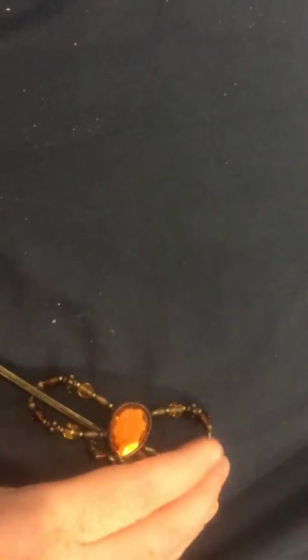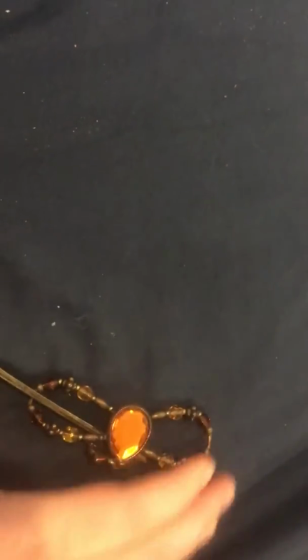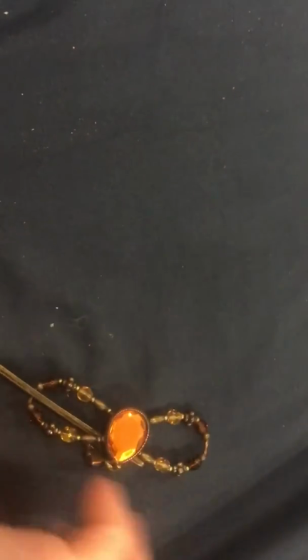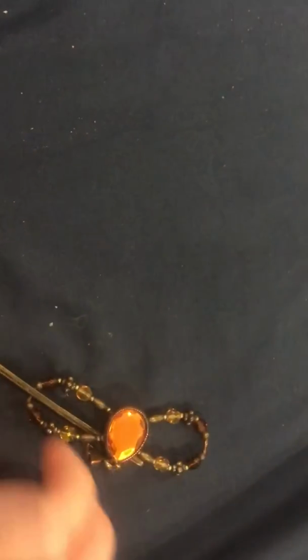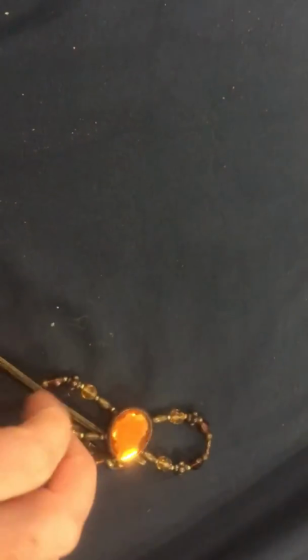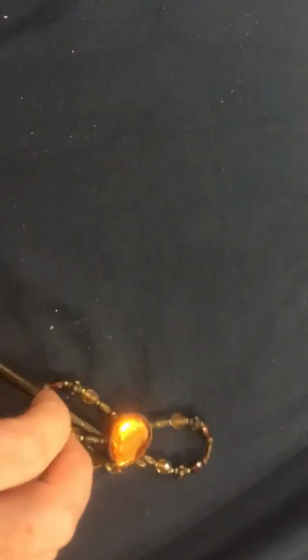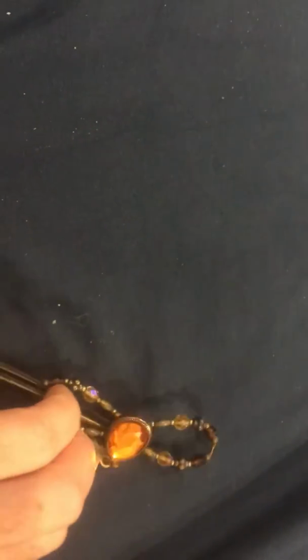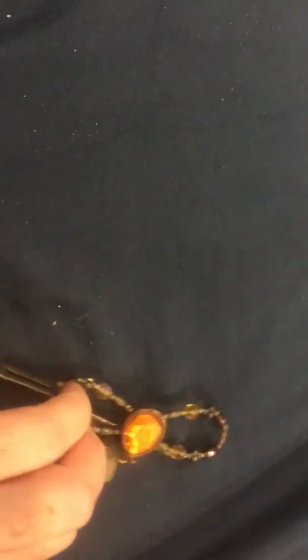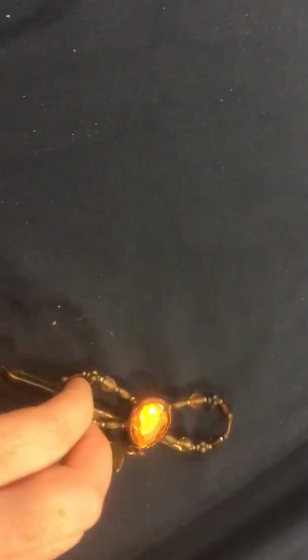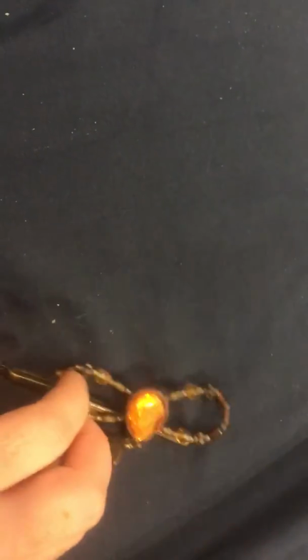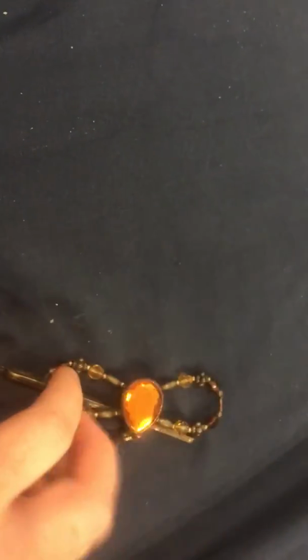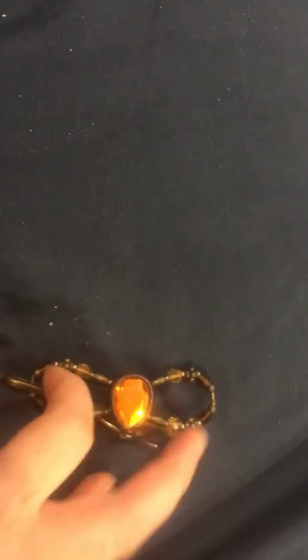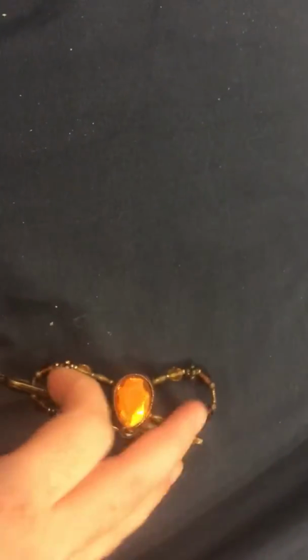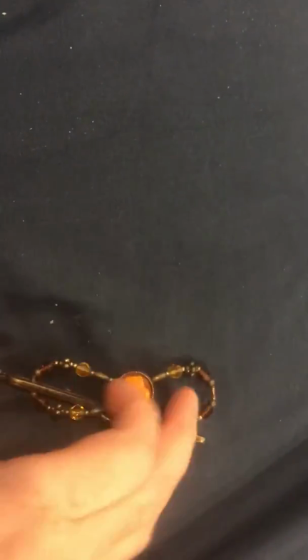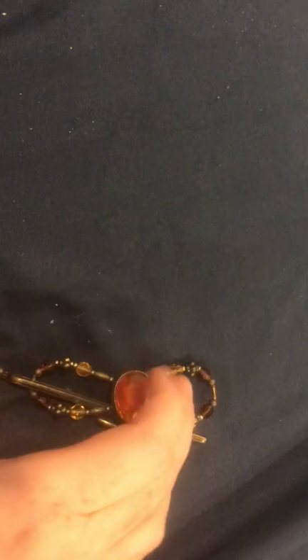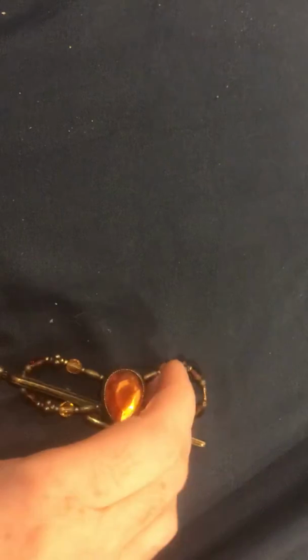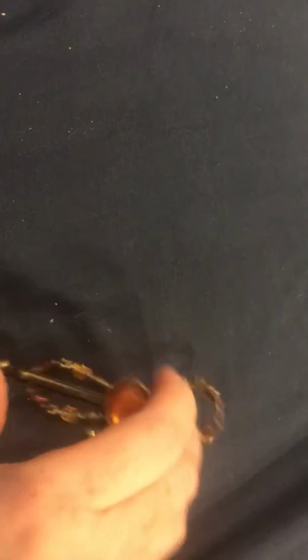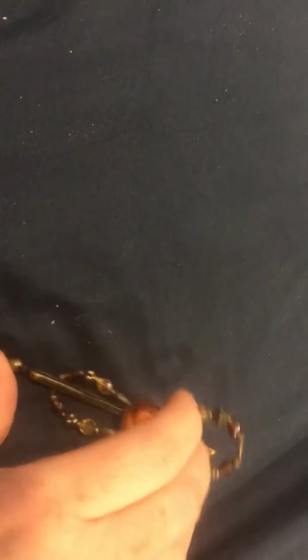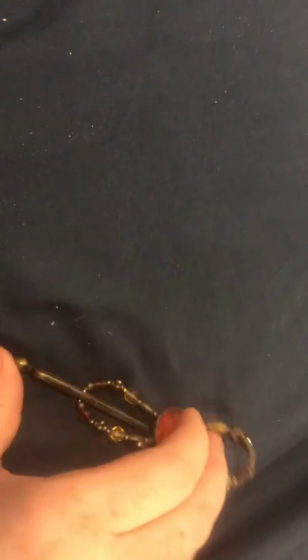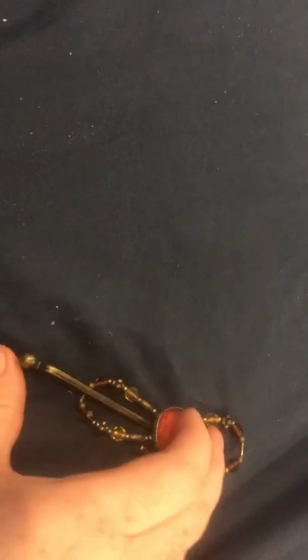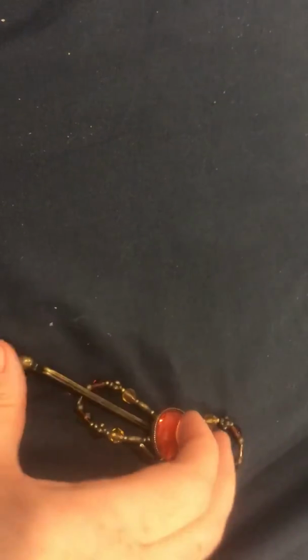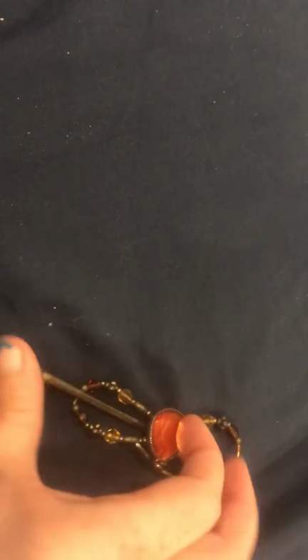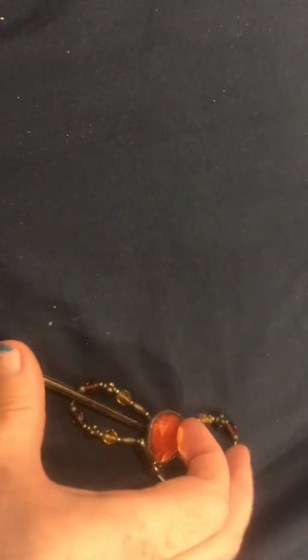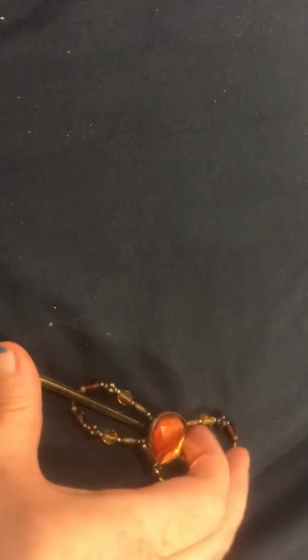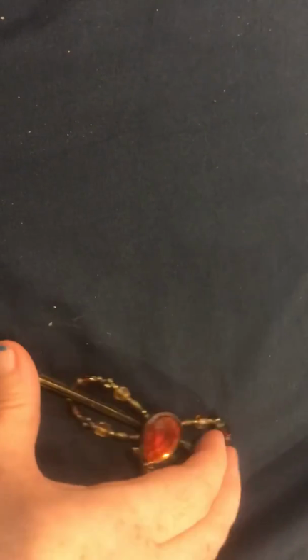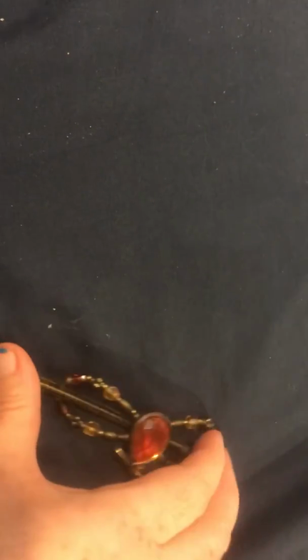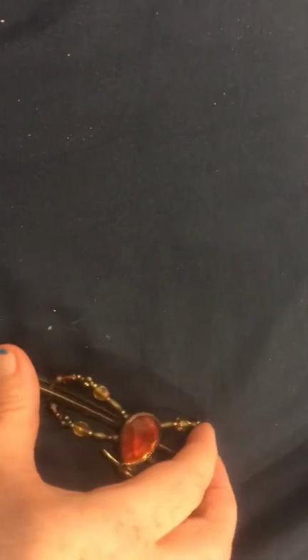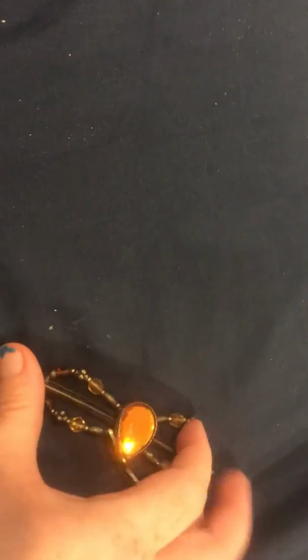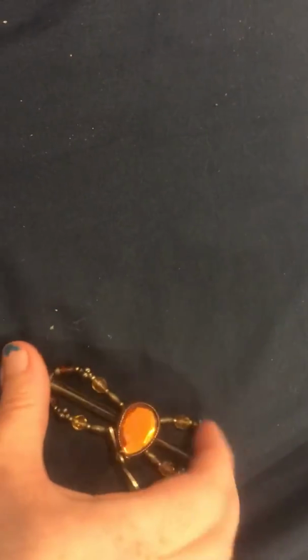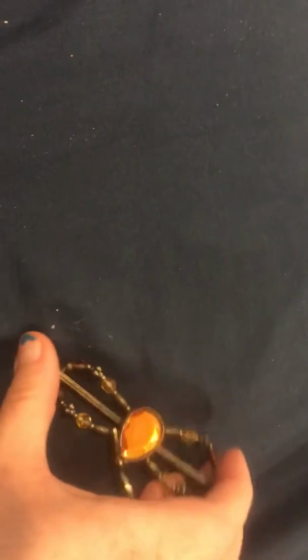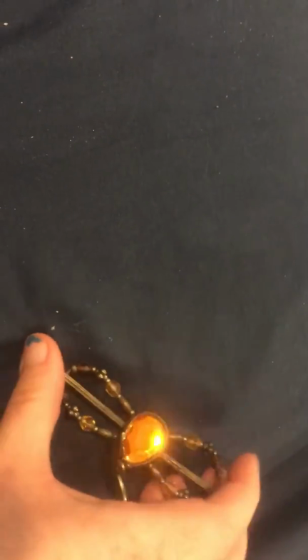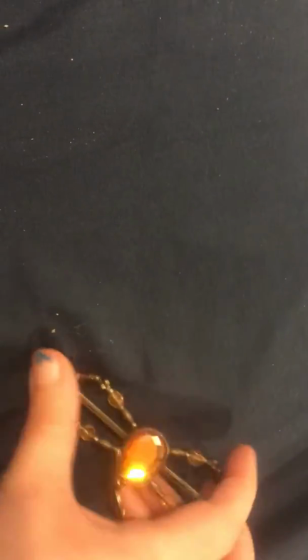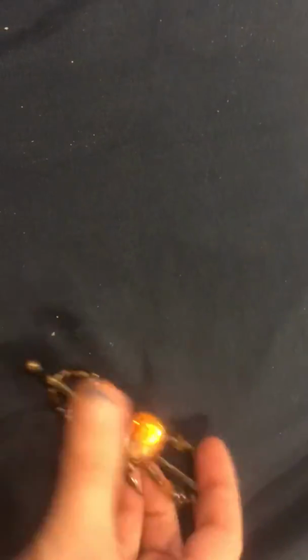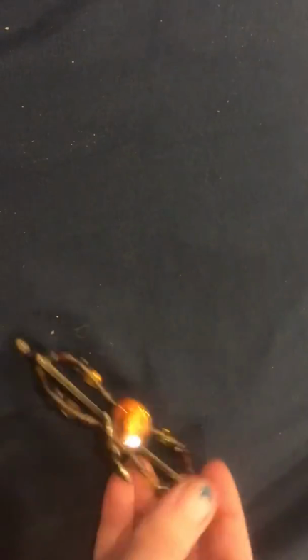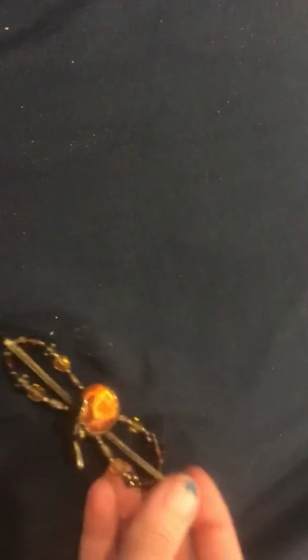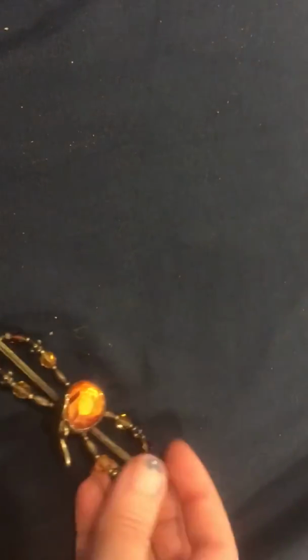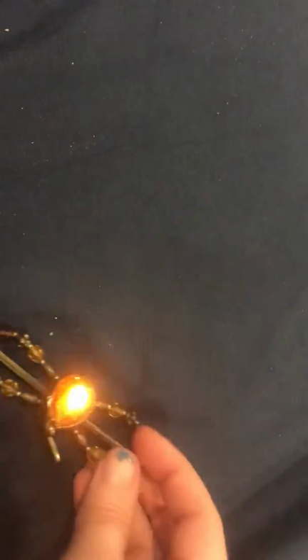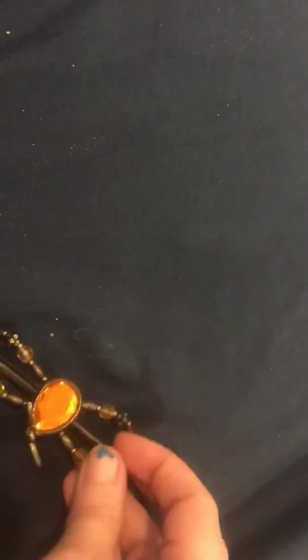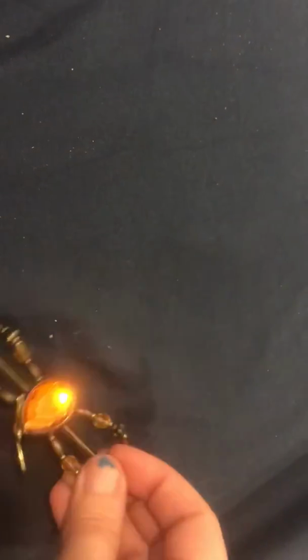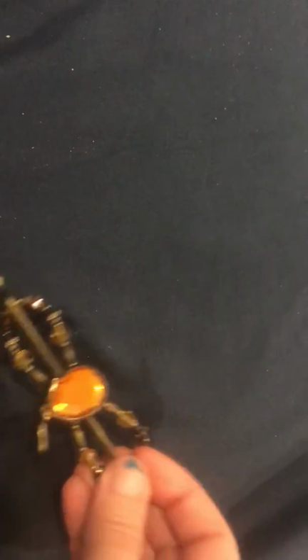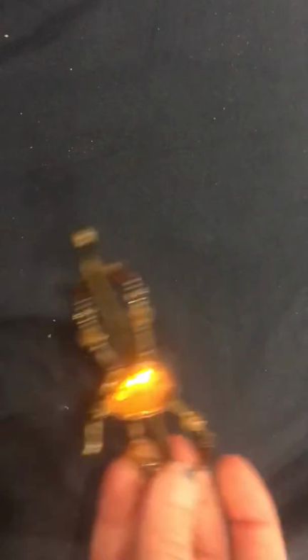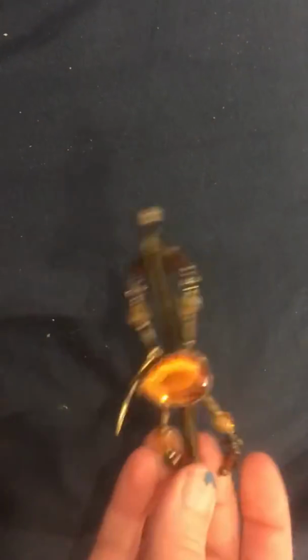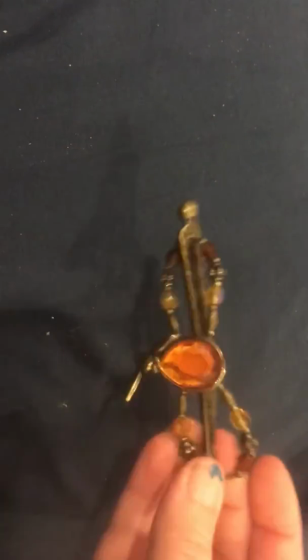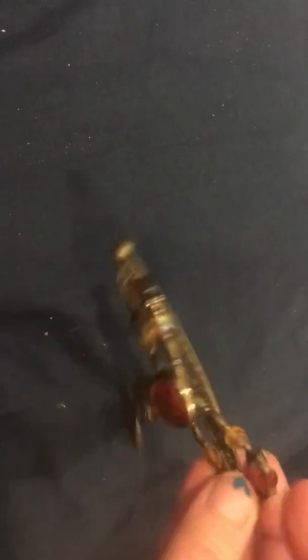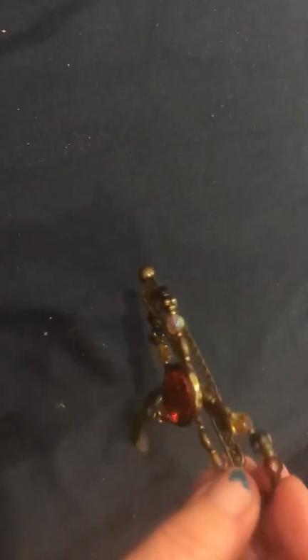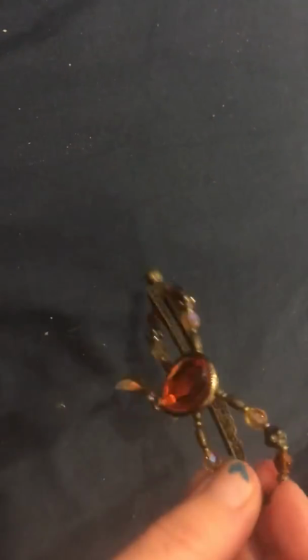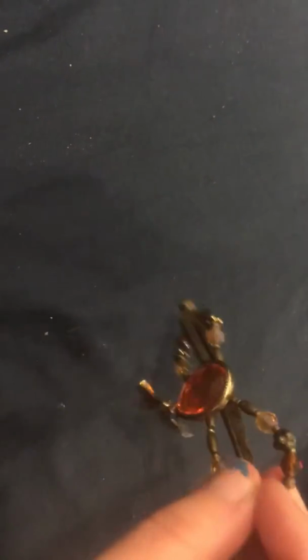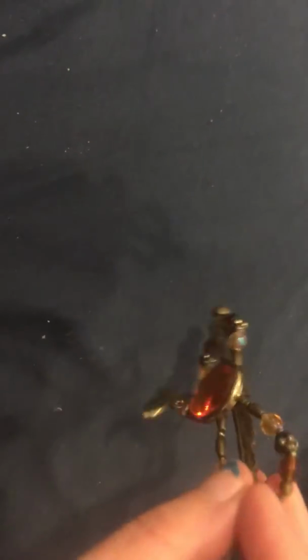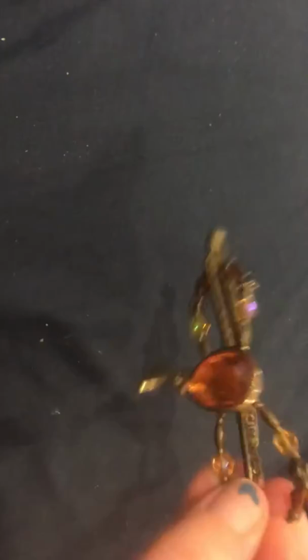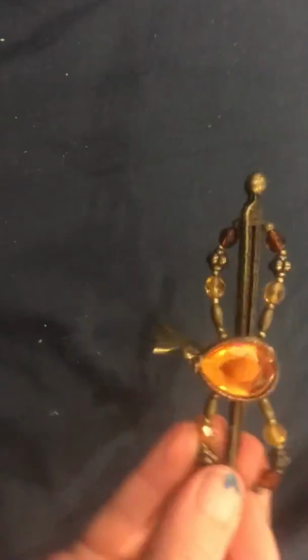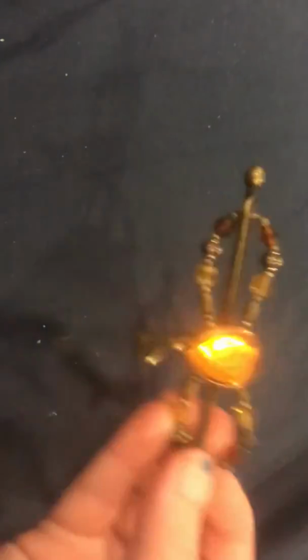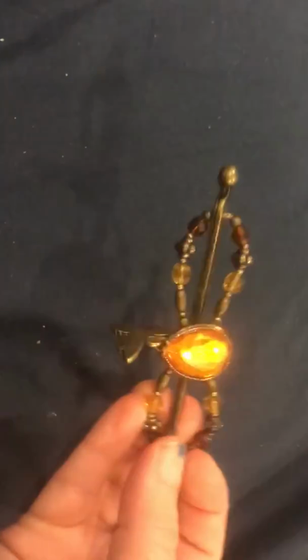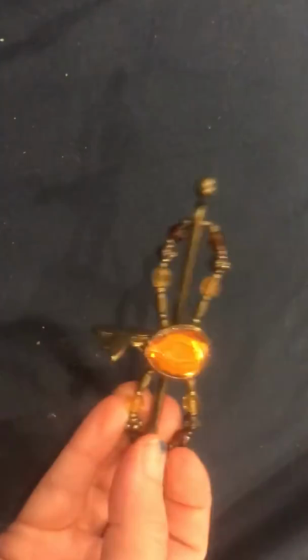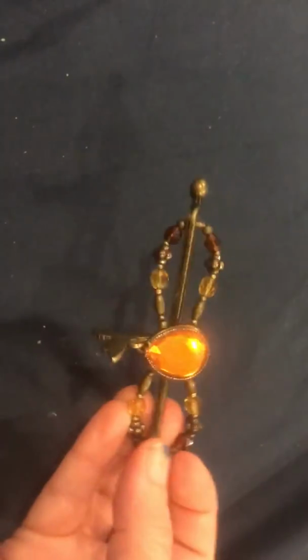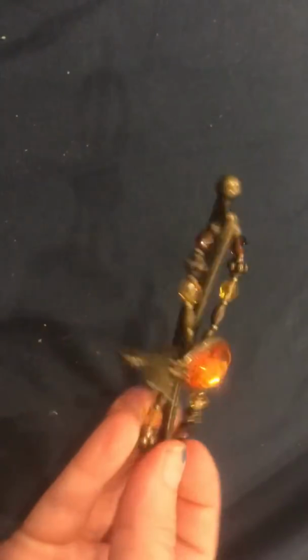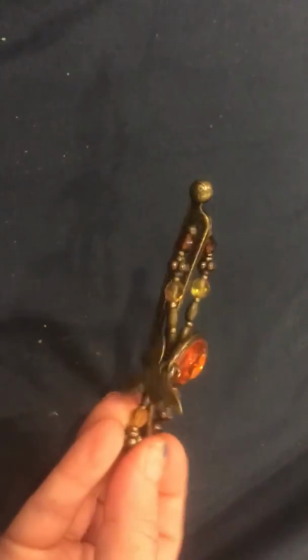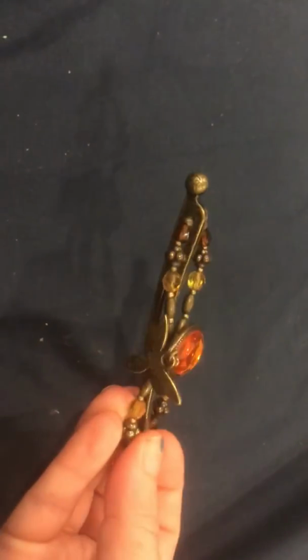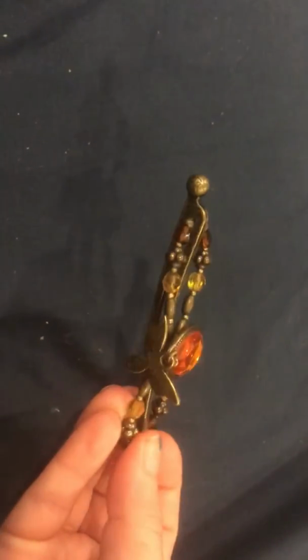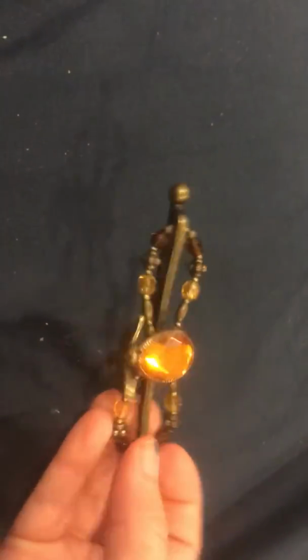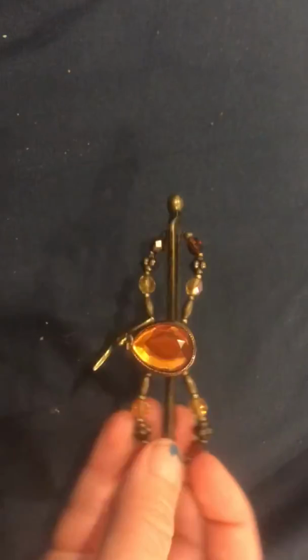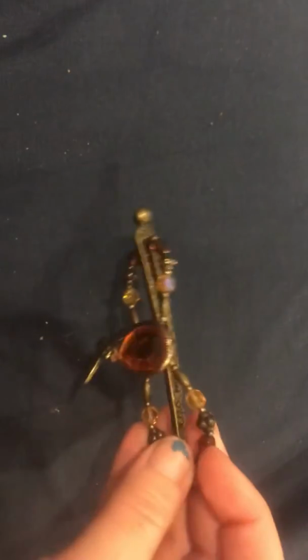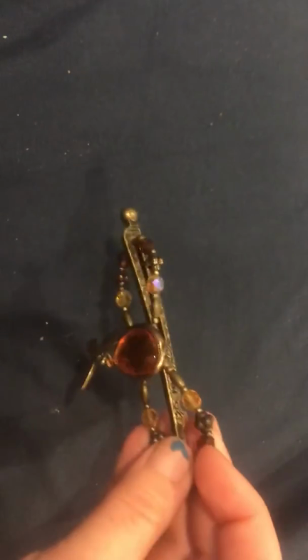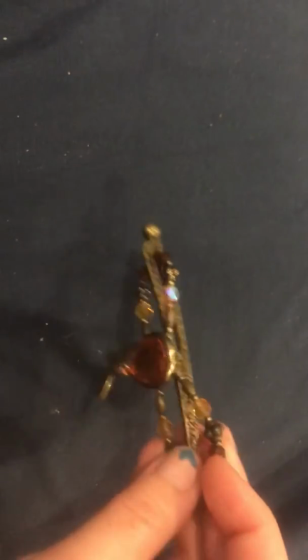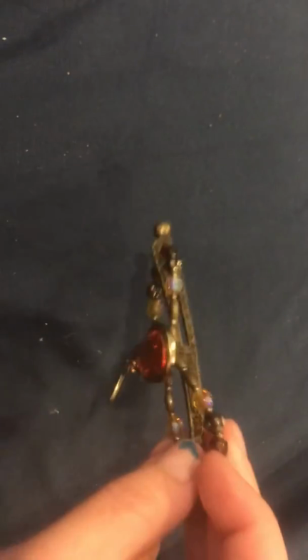It is safe on the hair — it doesn't pull and snag. You can replace ponytail holders, barrettes, and hair sticks with these.